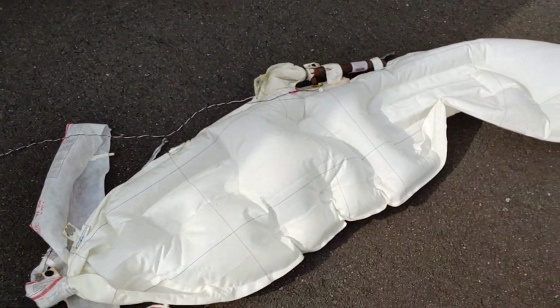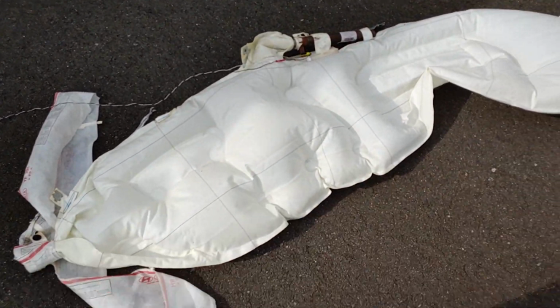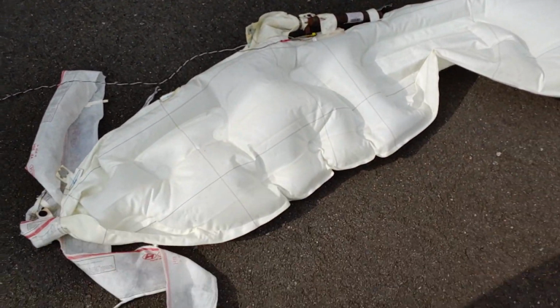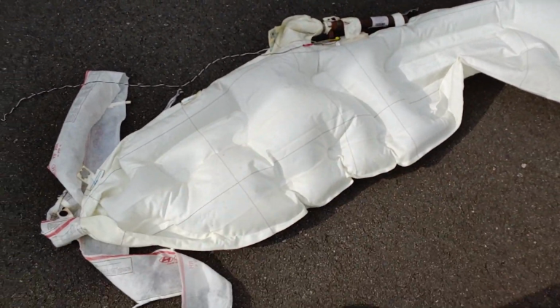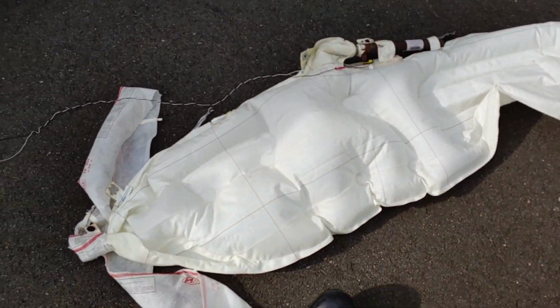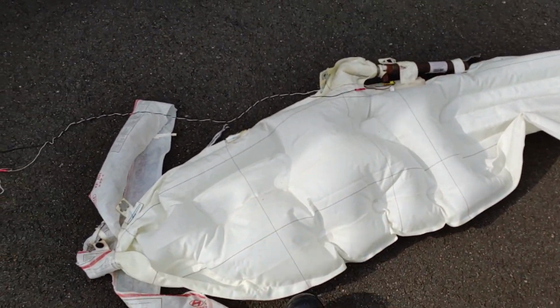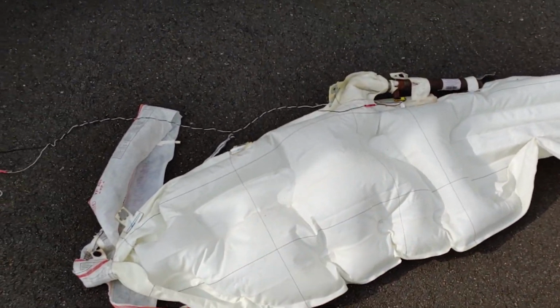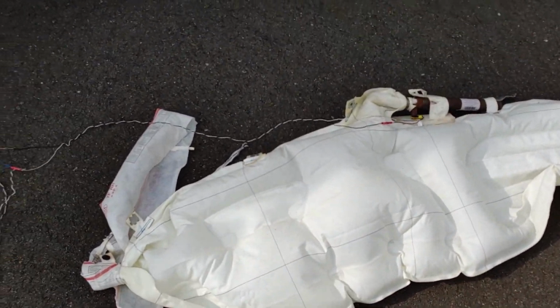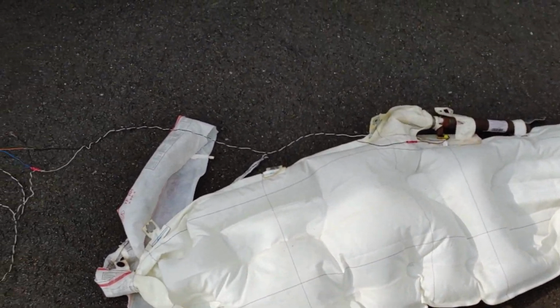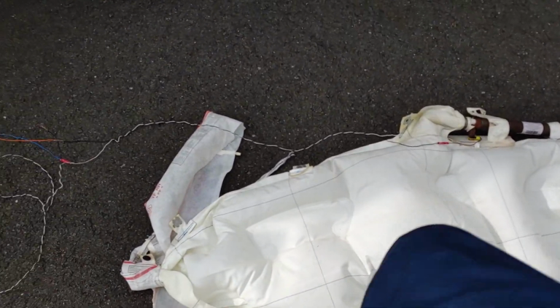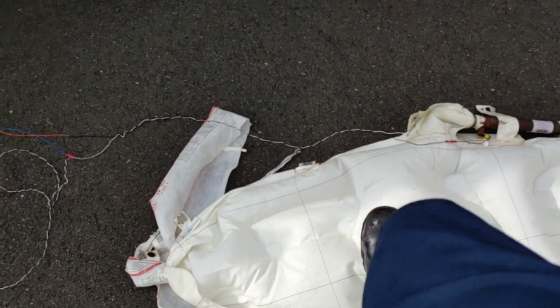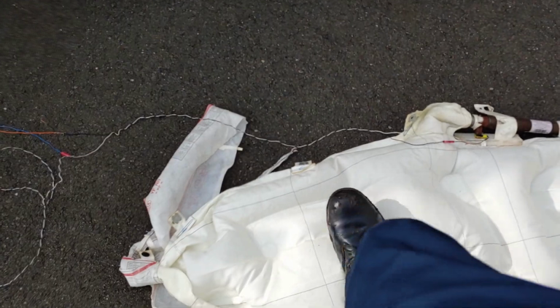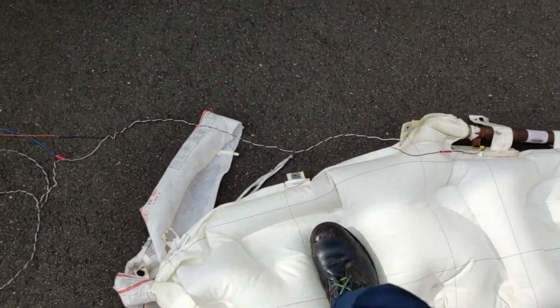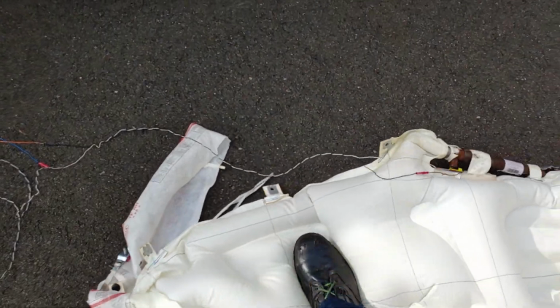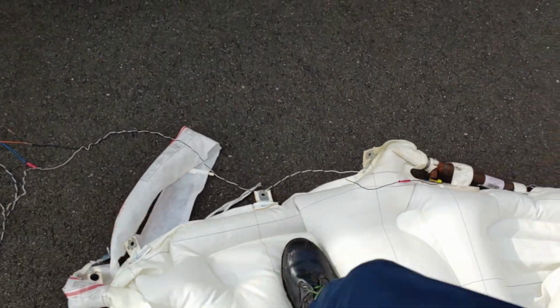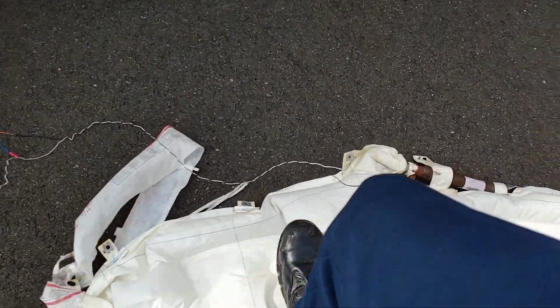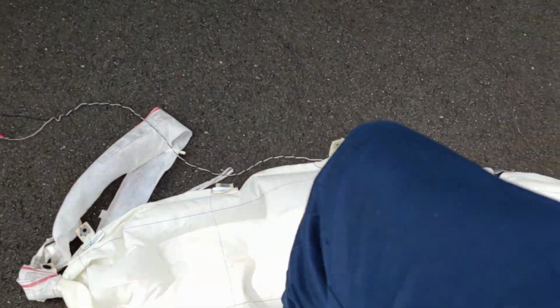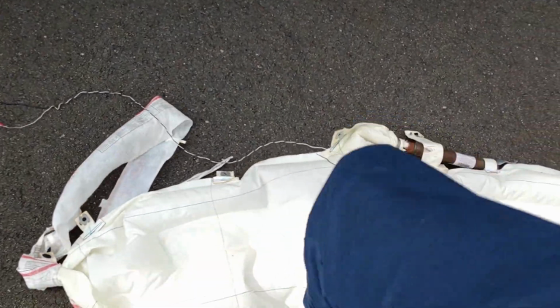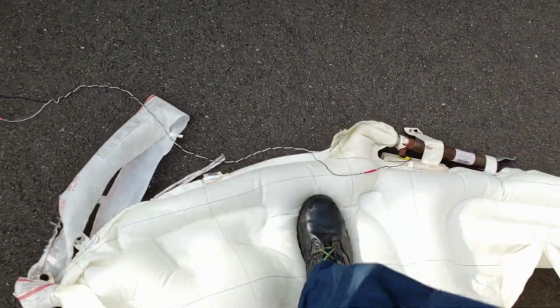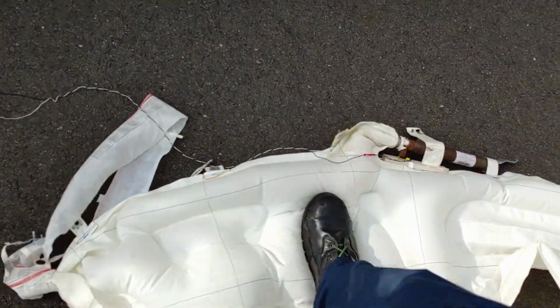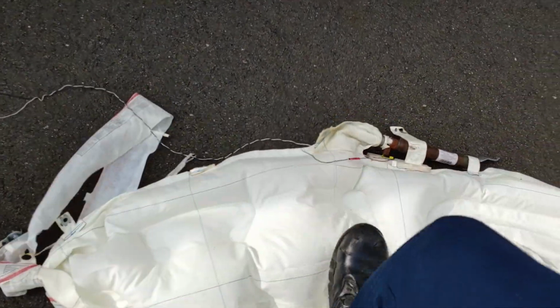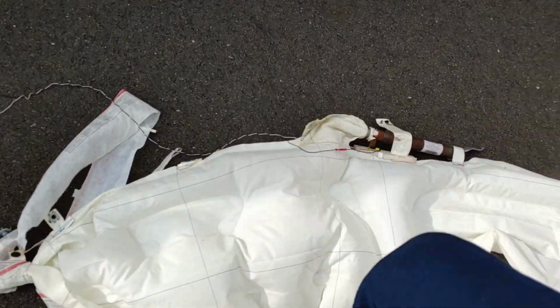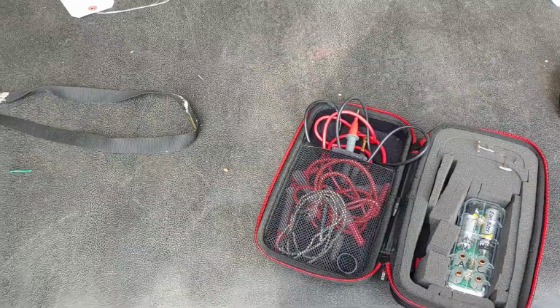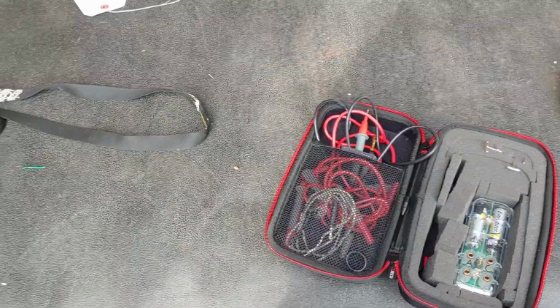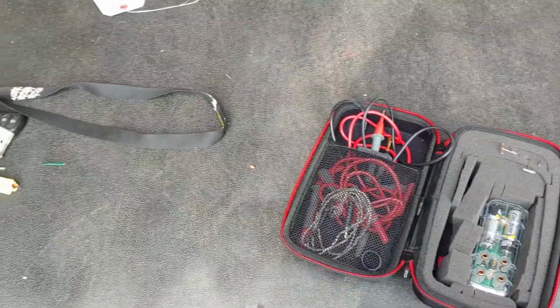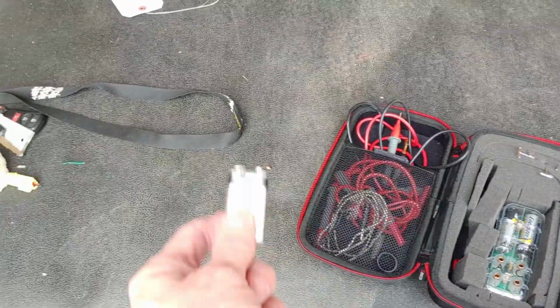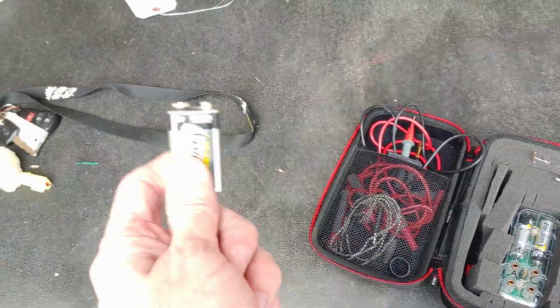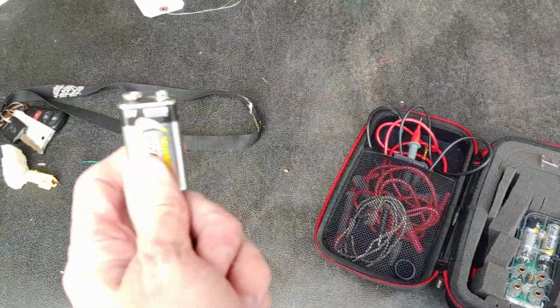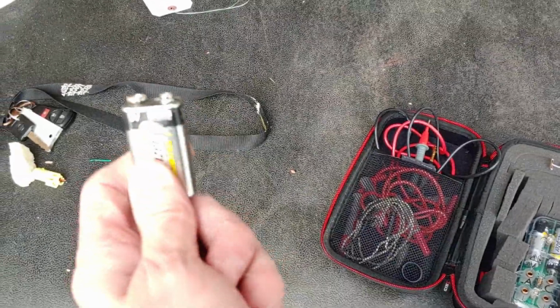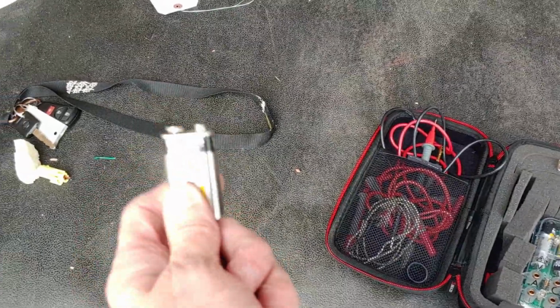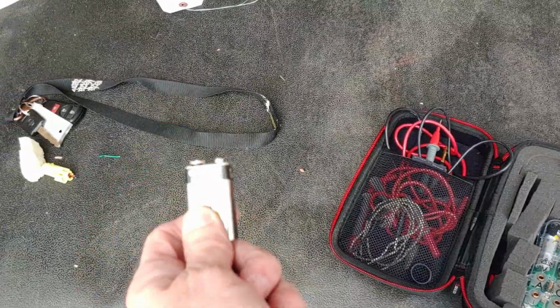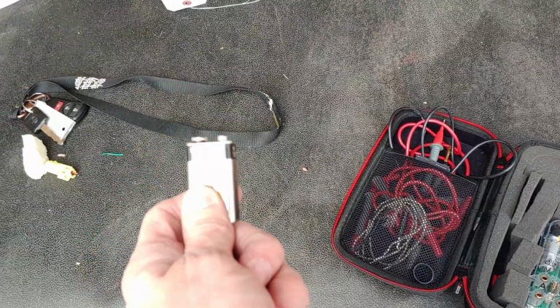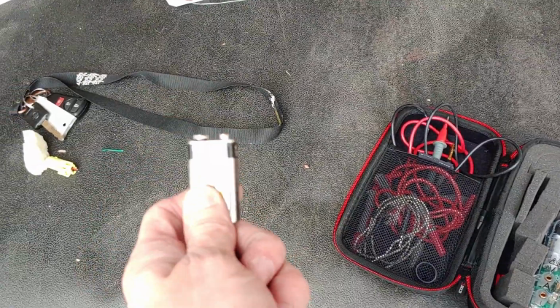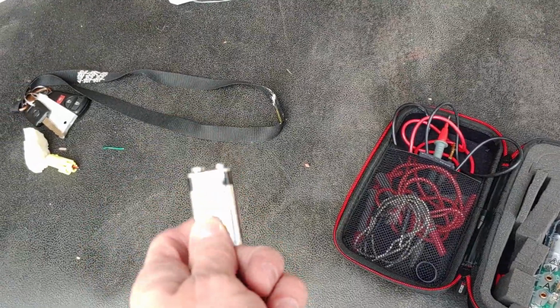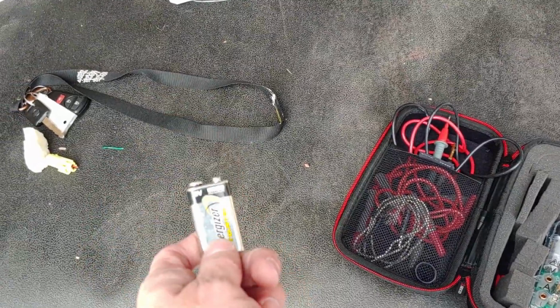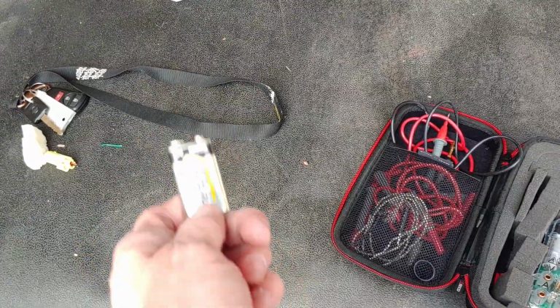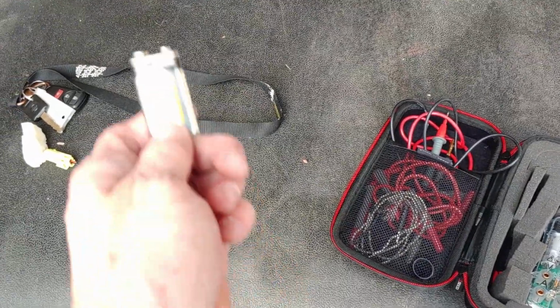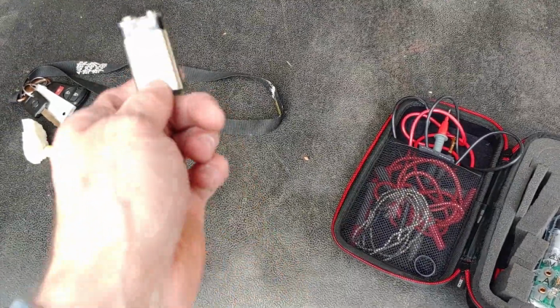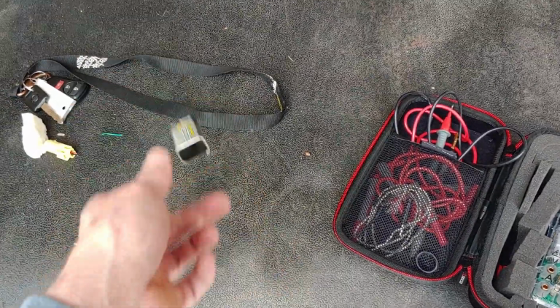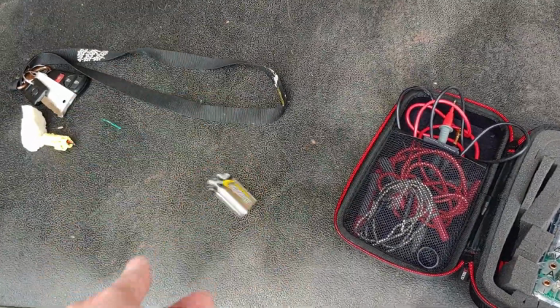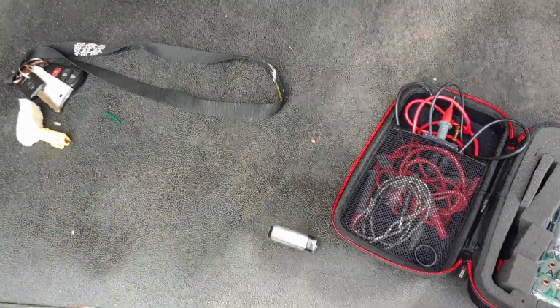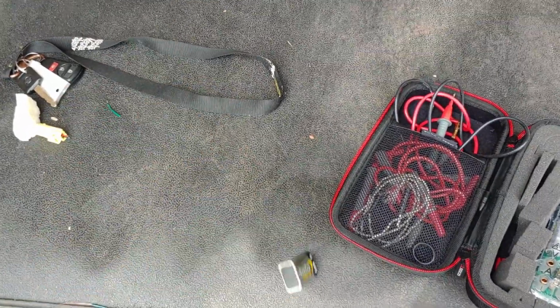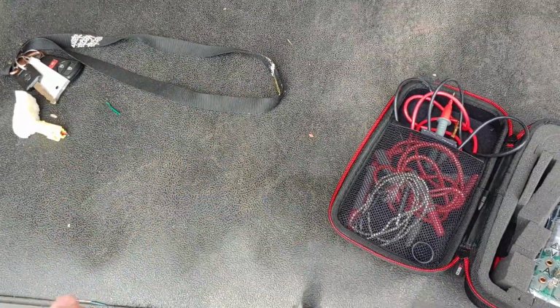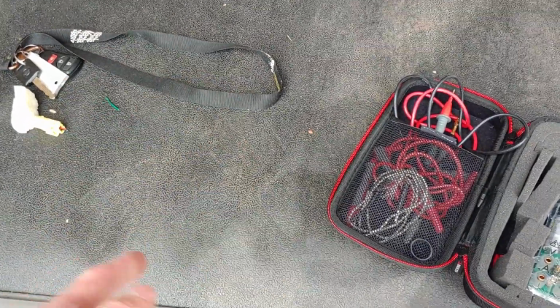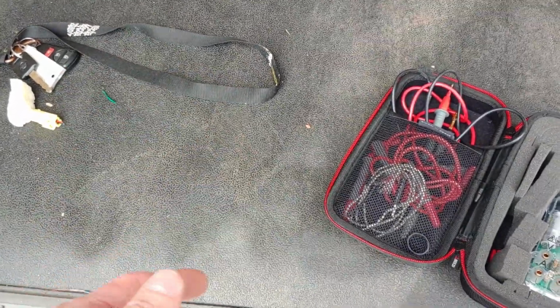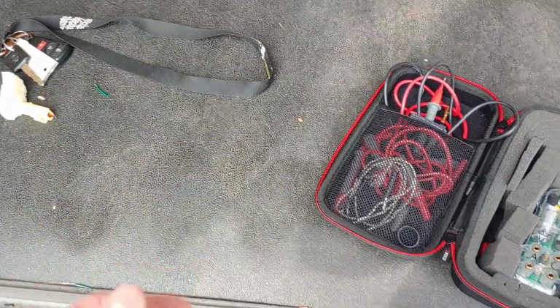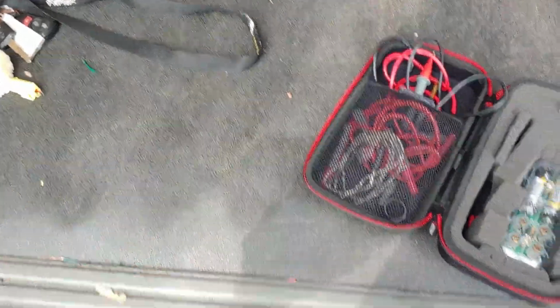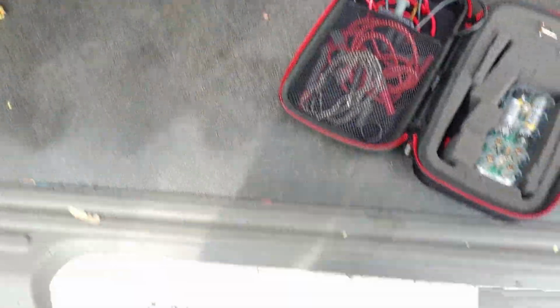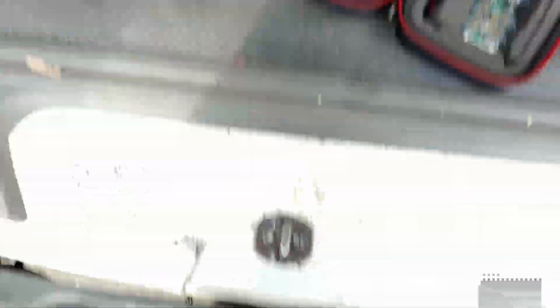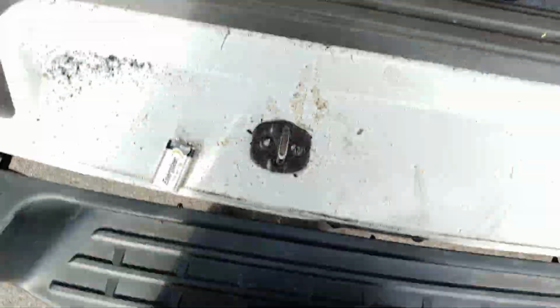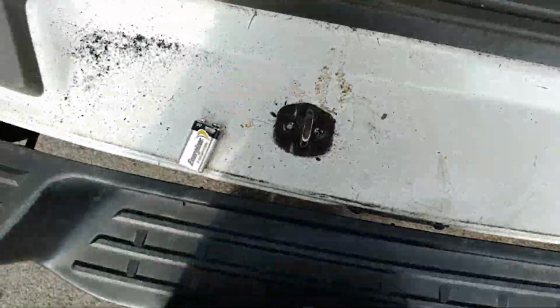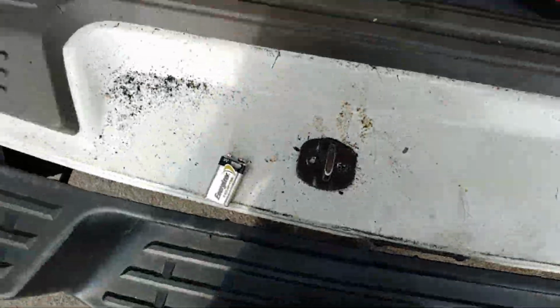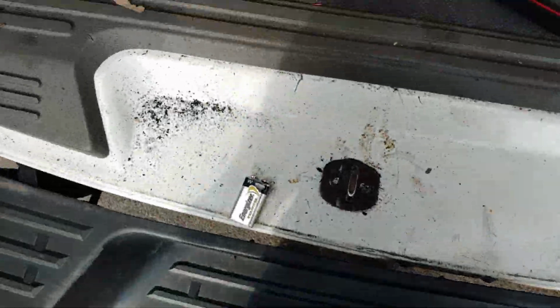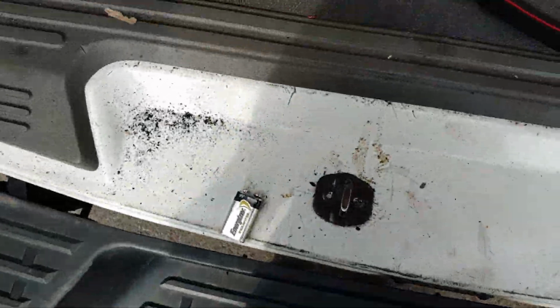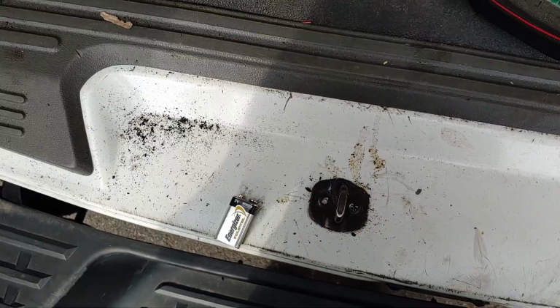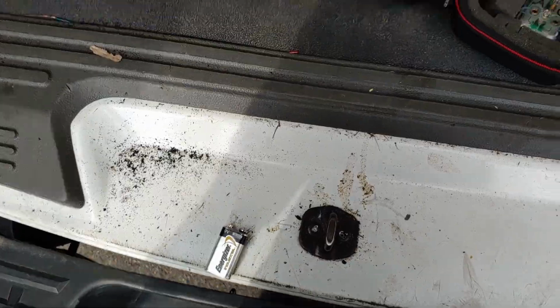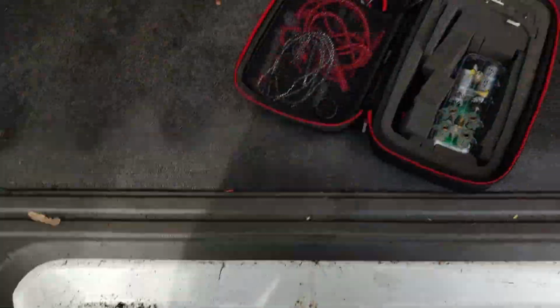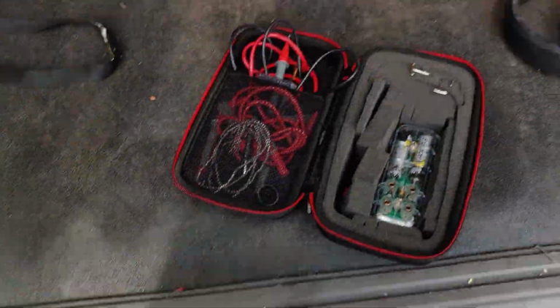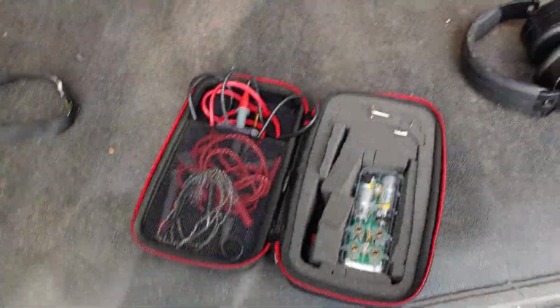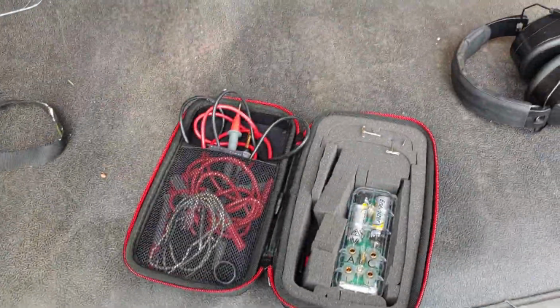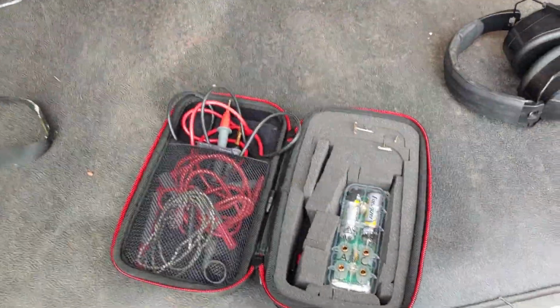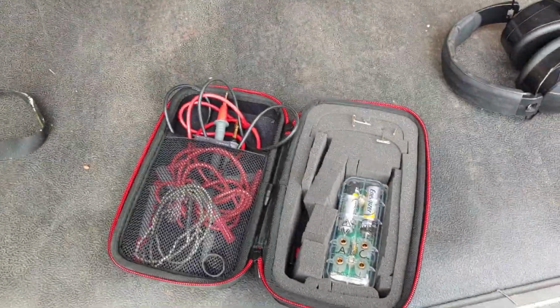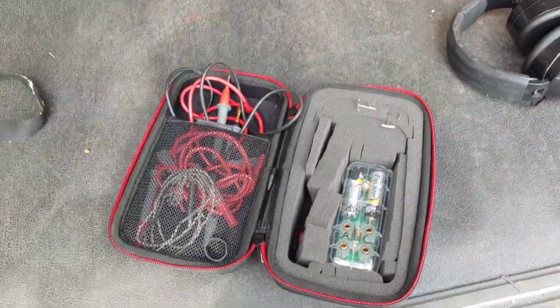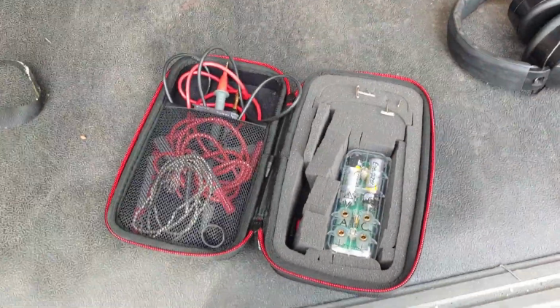Oh, it's like a bouncy castle! Alright, so the nine-volt definitely, definitely worked.